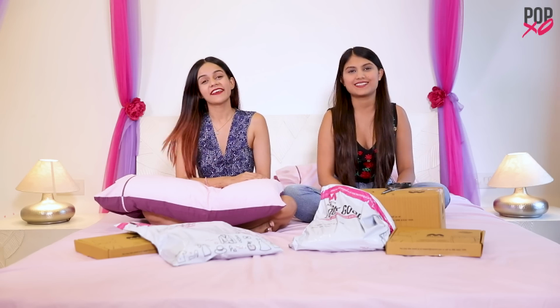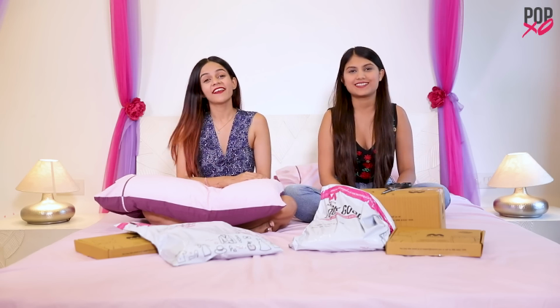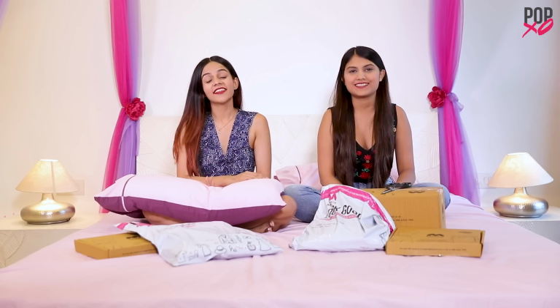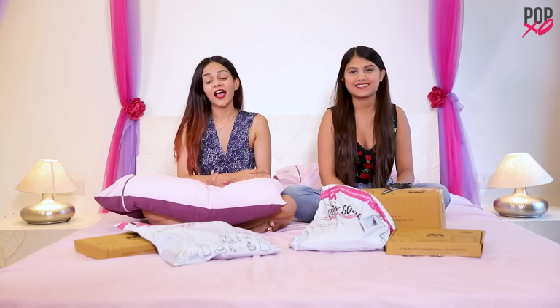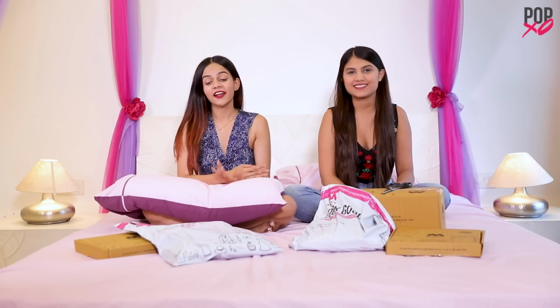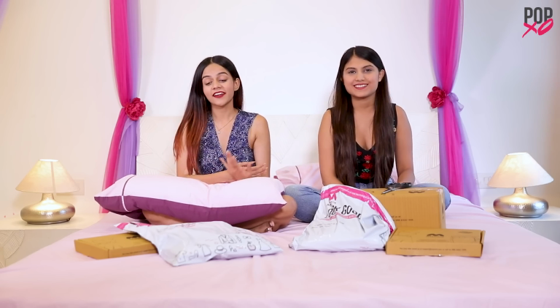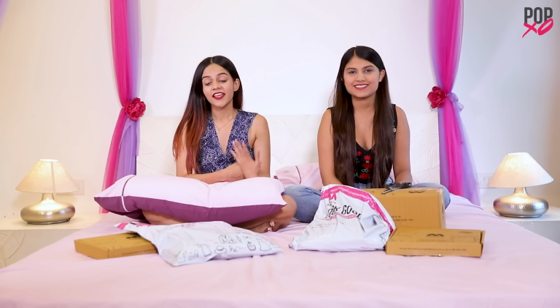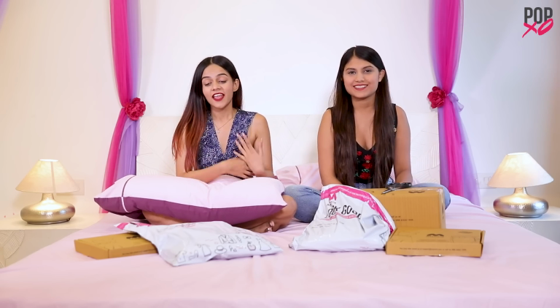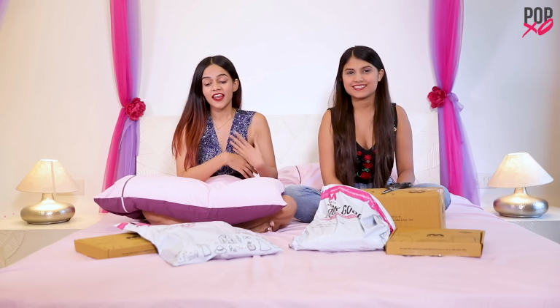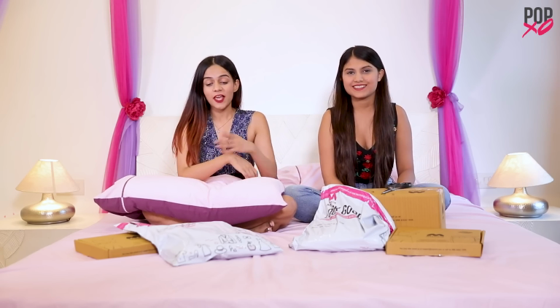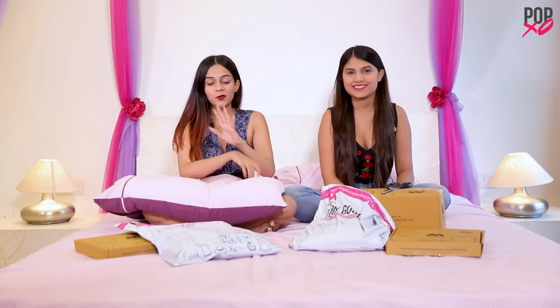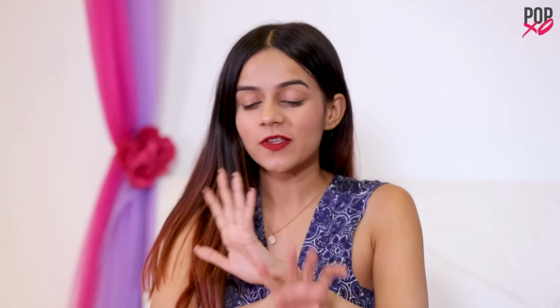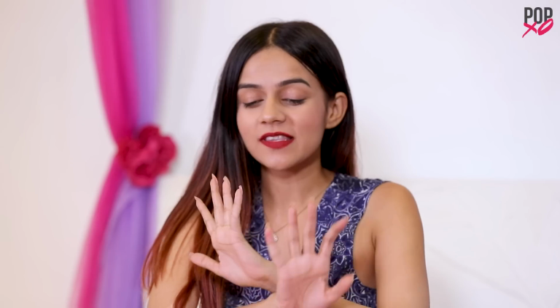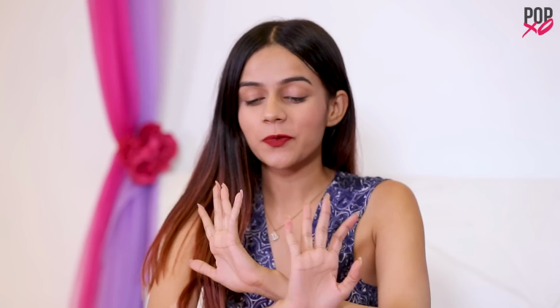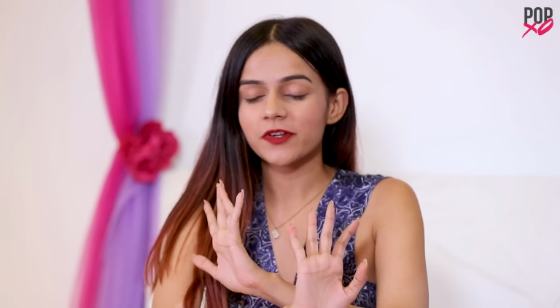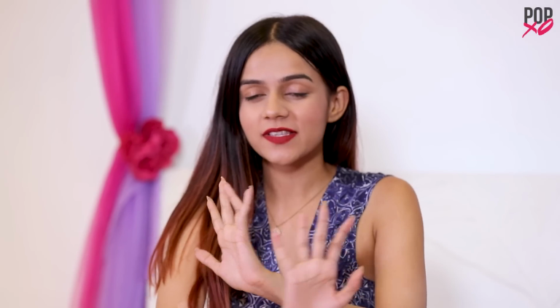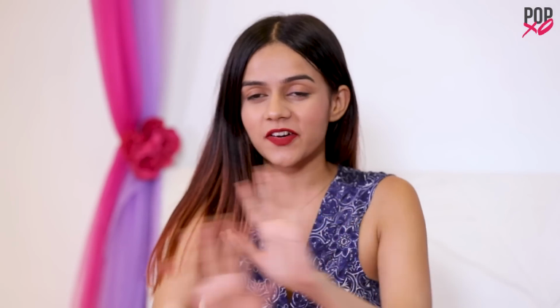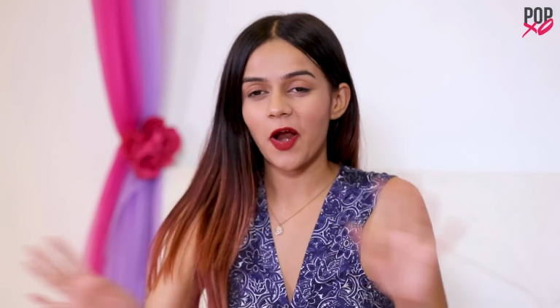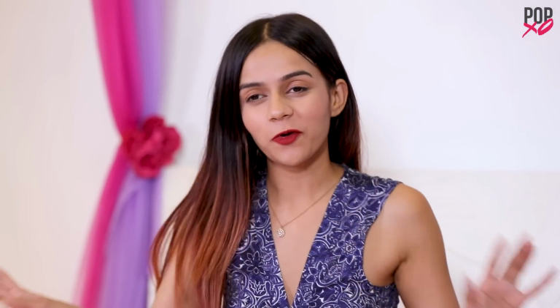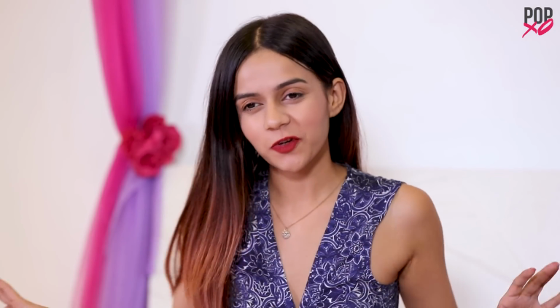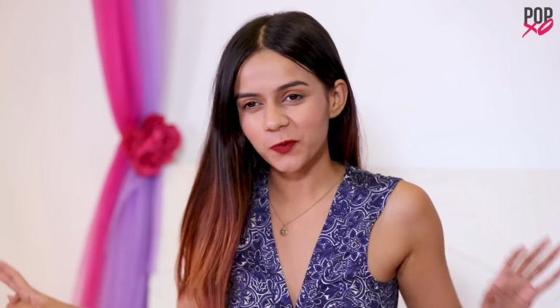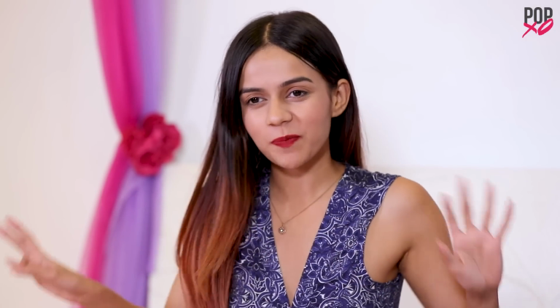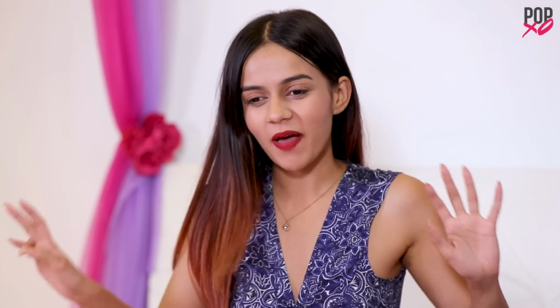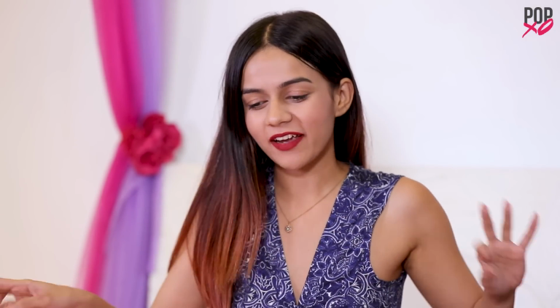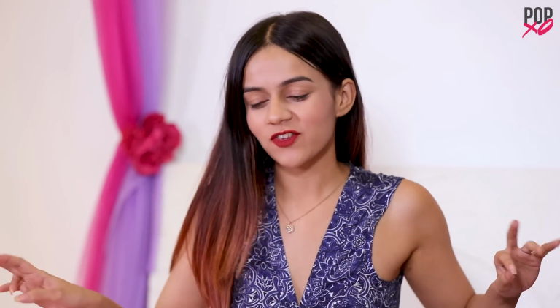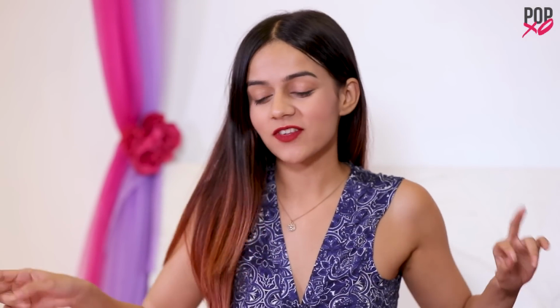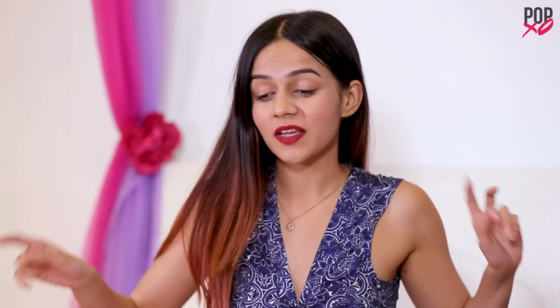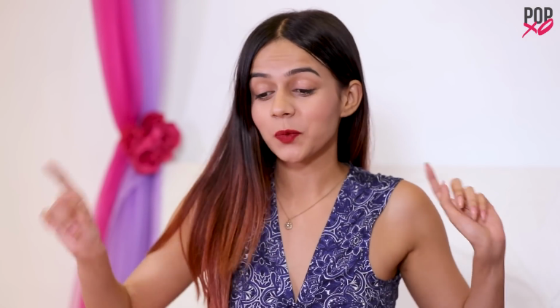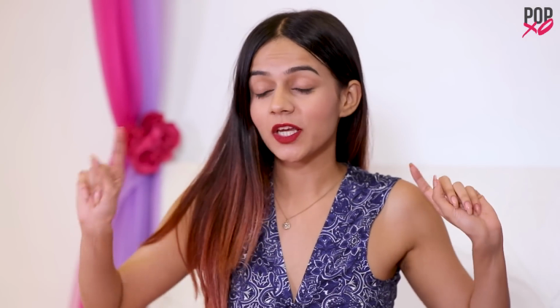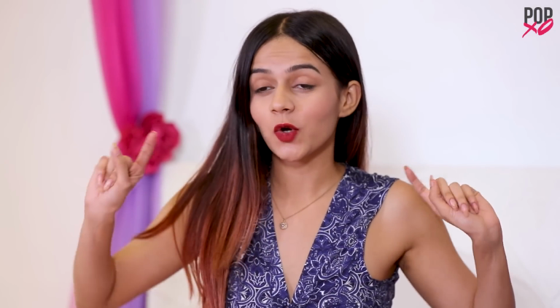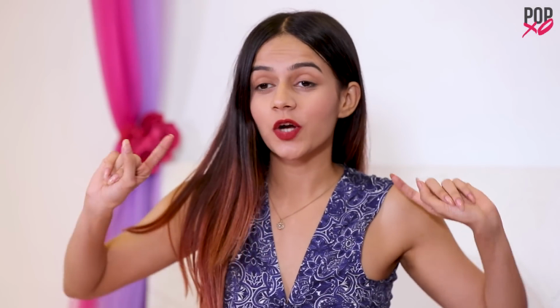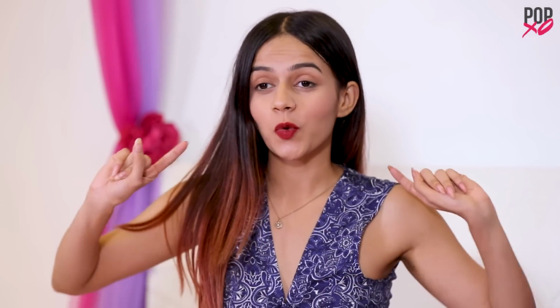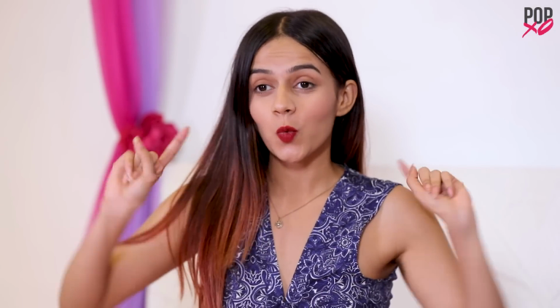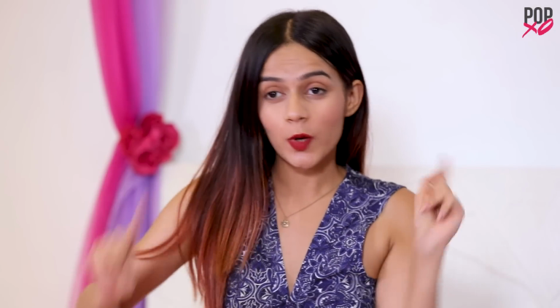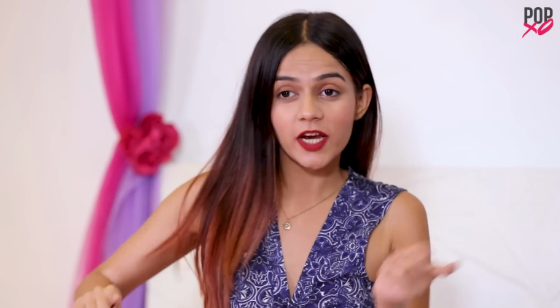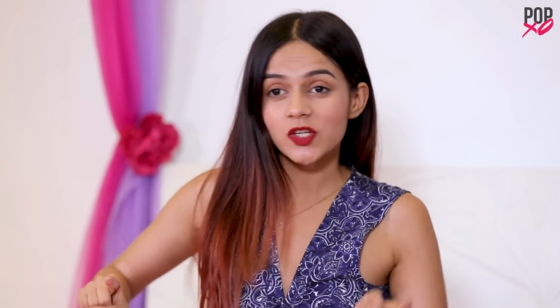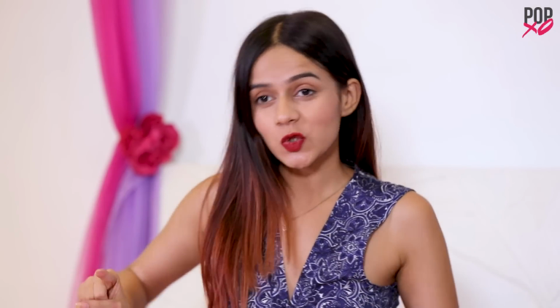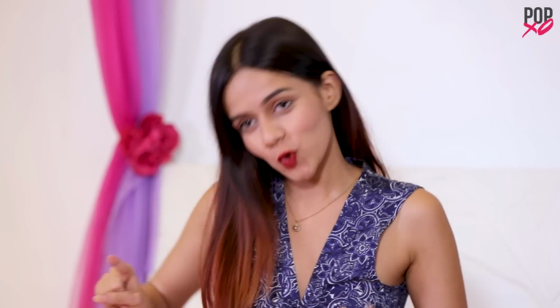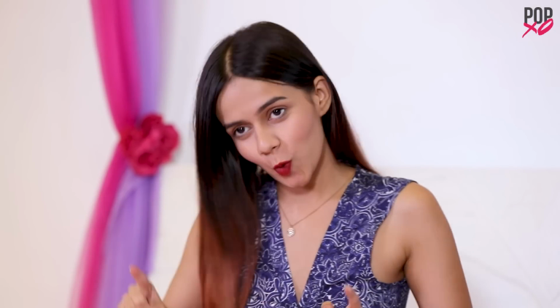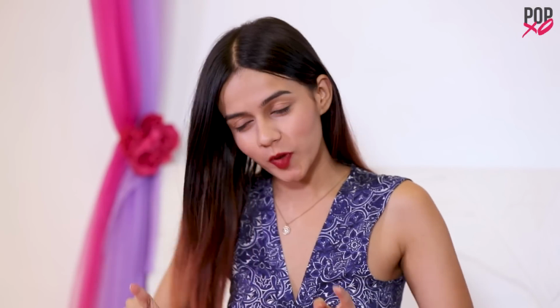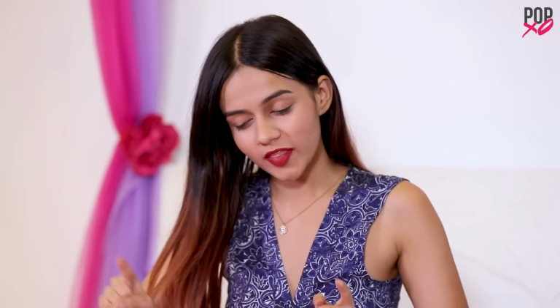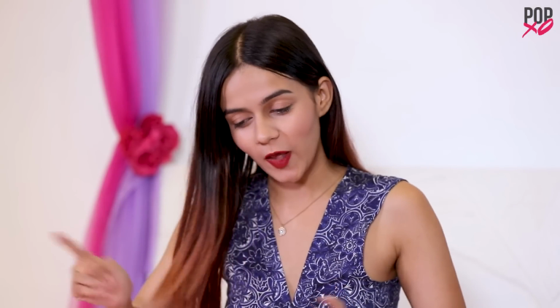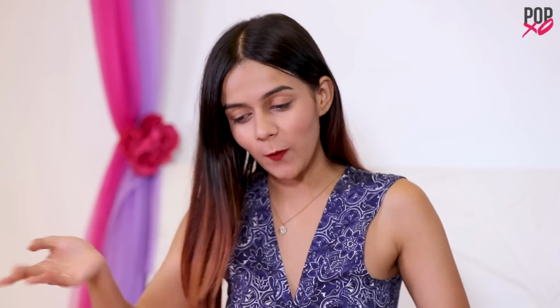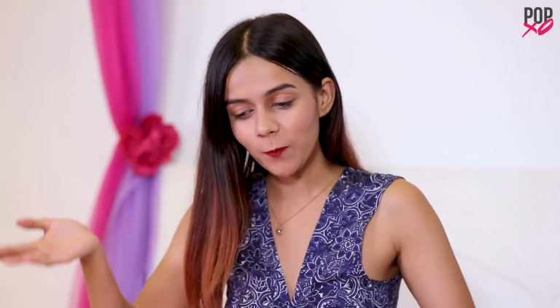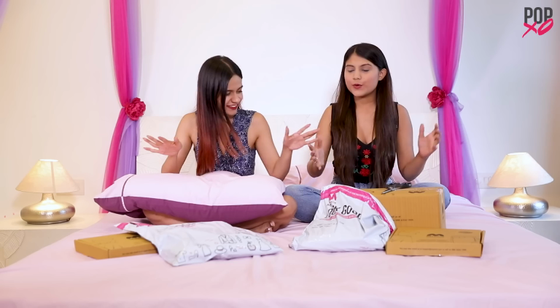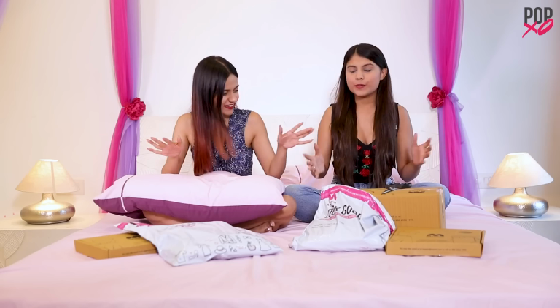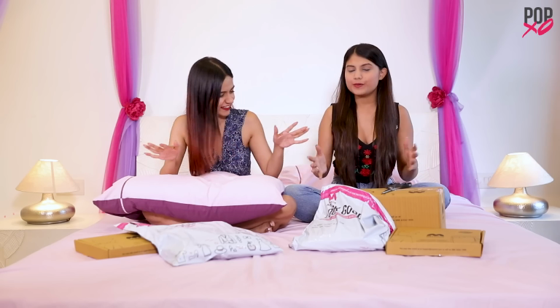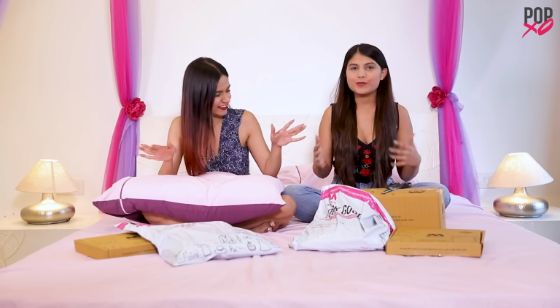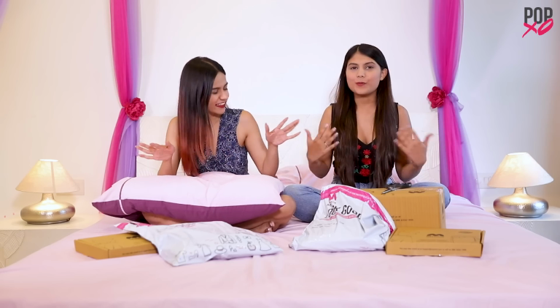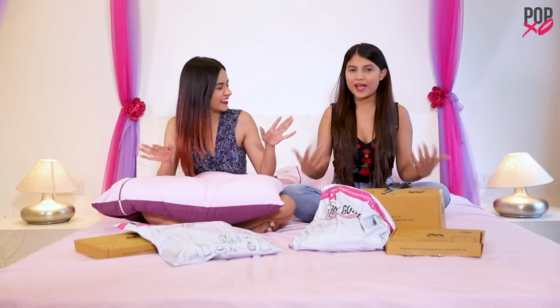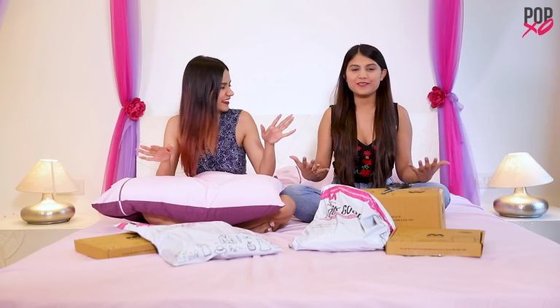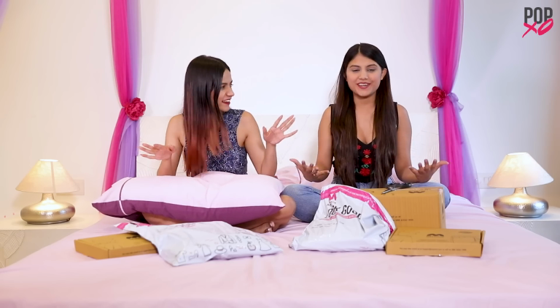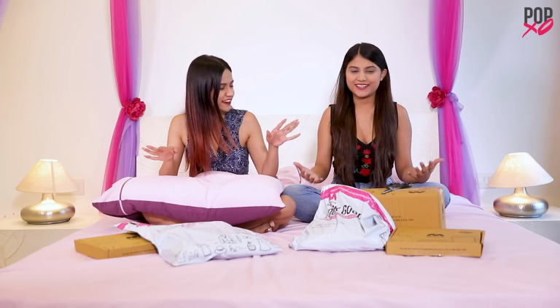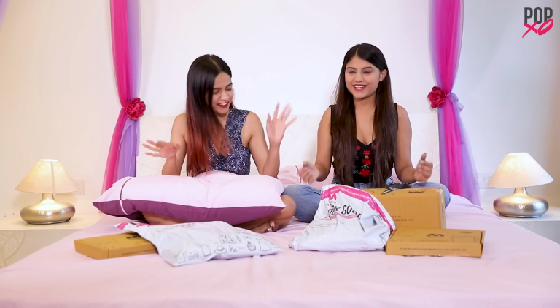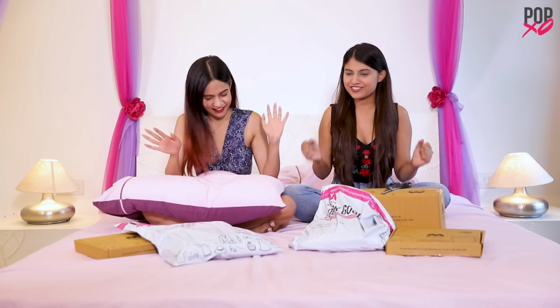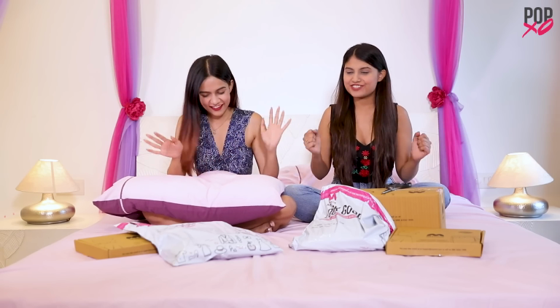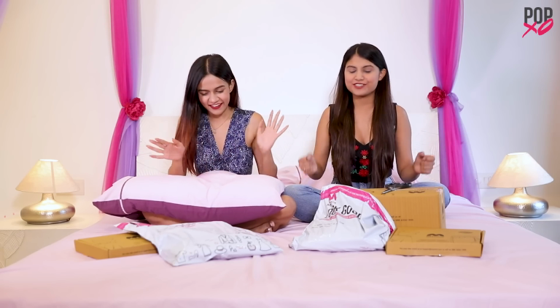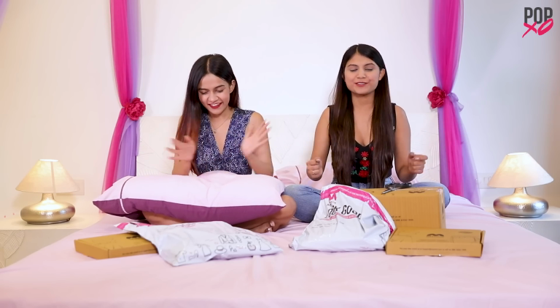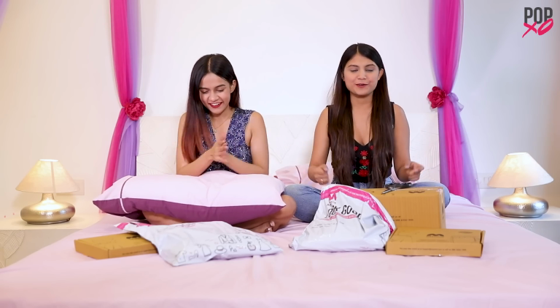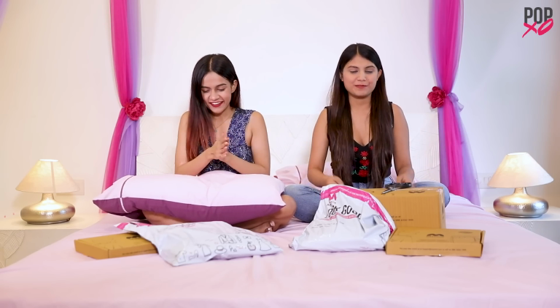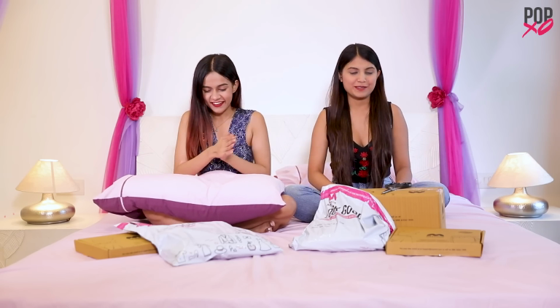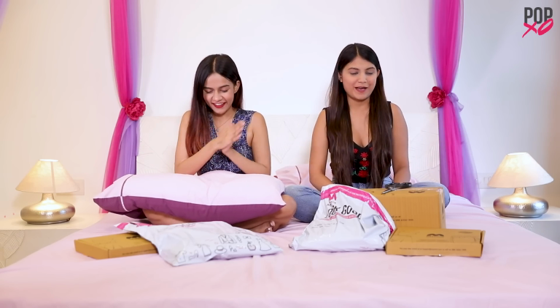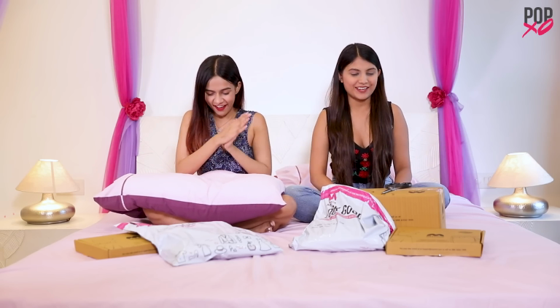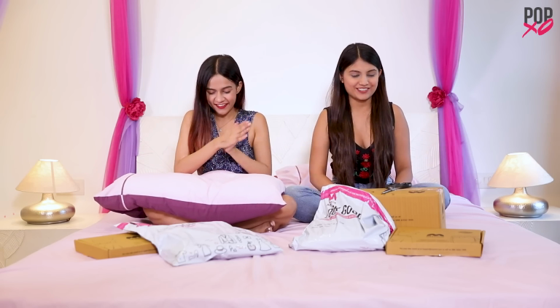And like you can see, we're surrounded with packages and we cannot wait to open them. Komal, why wait? Let's just open the packages!